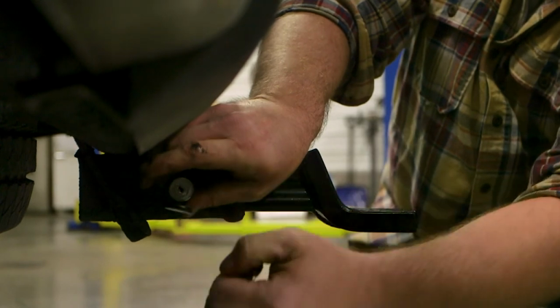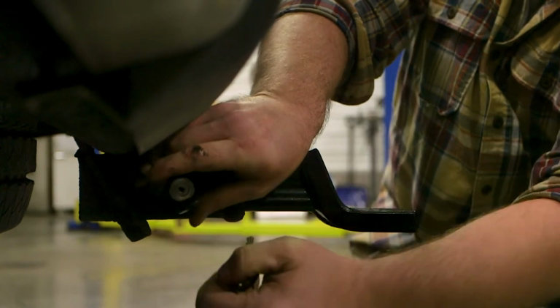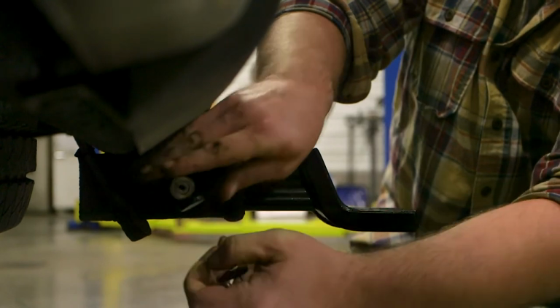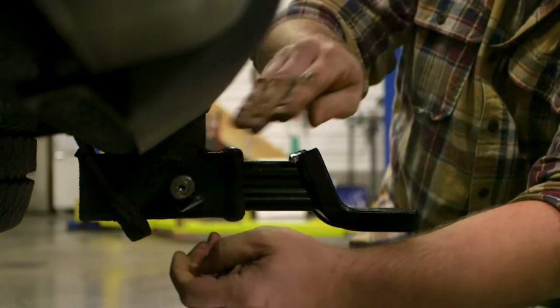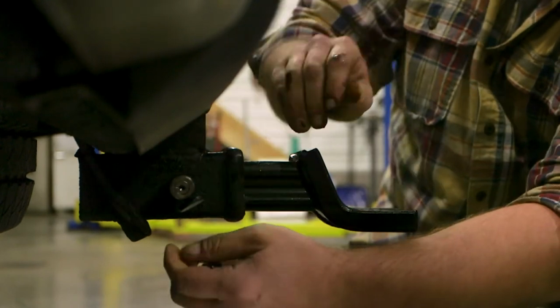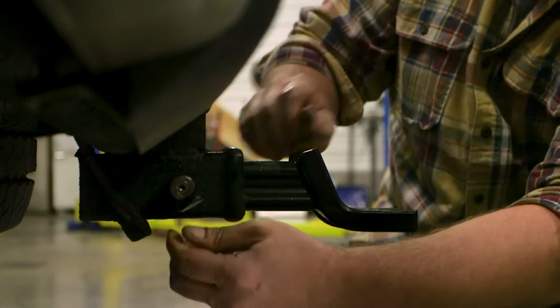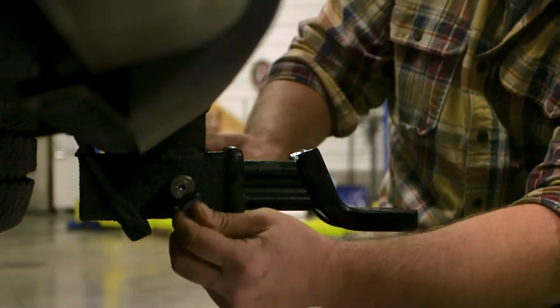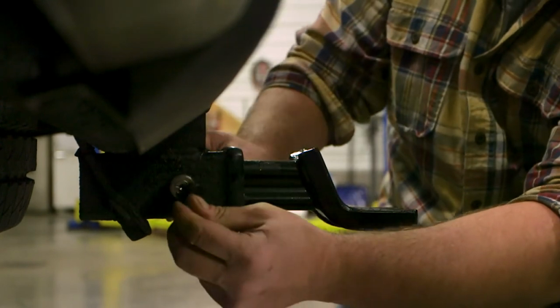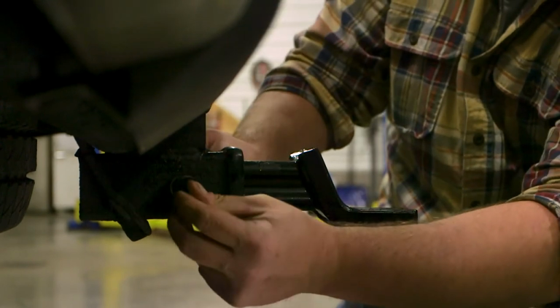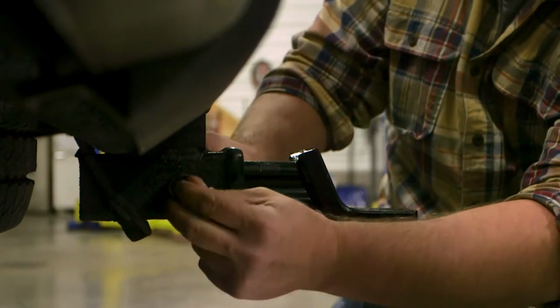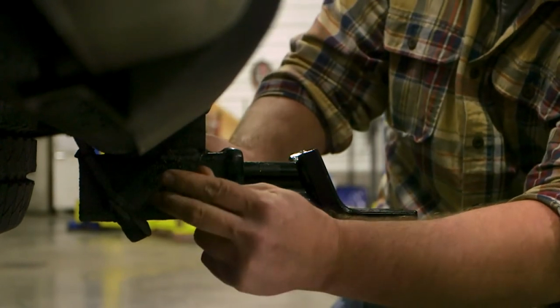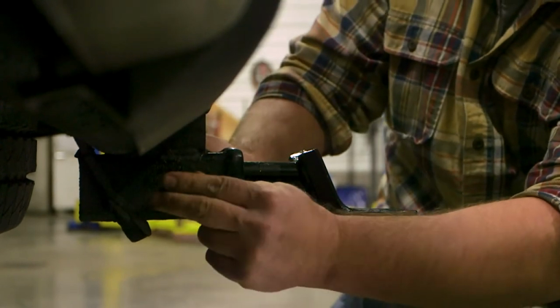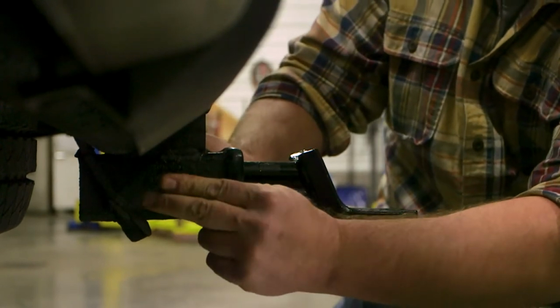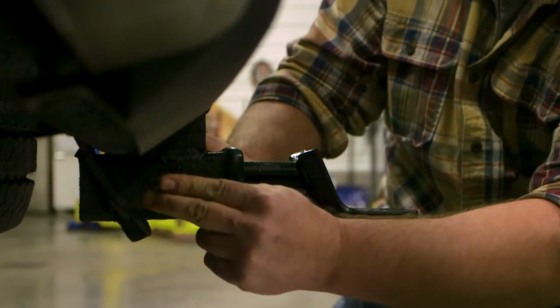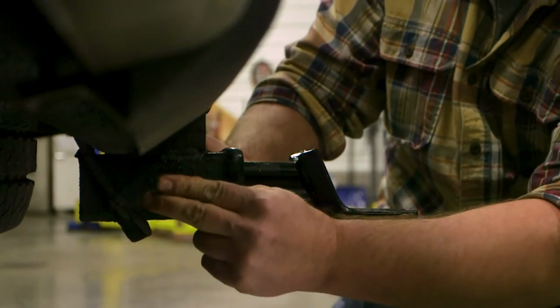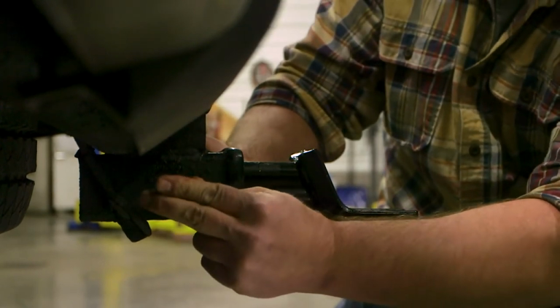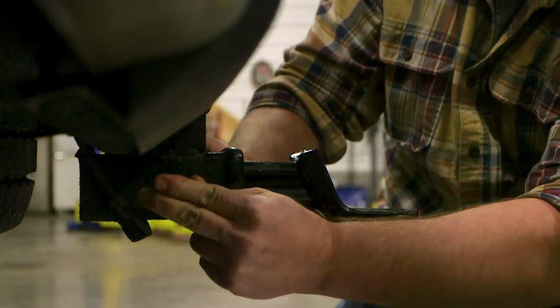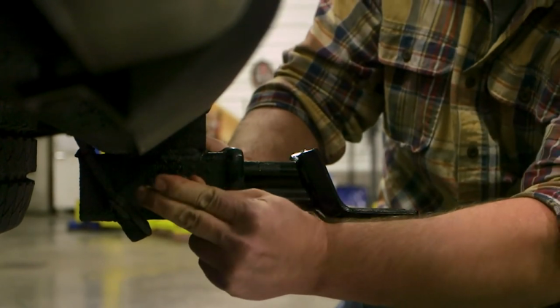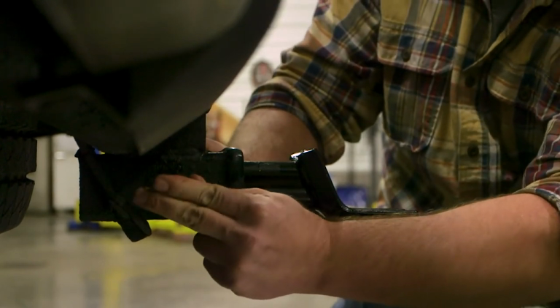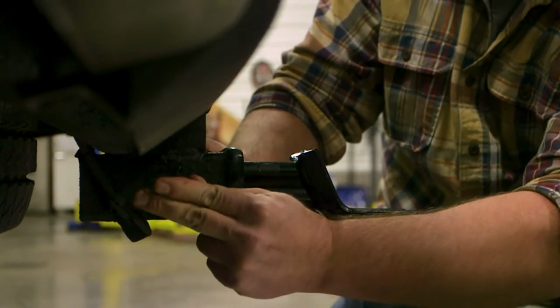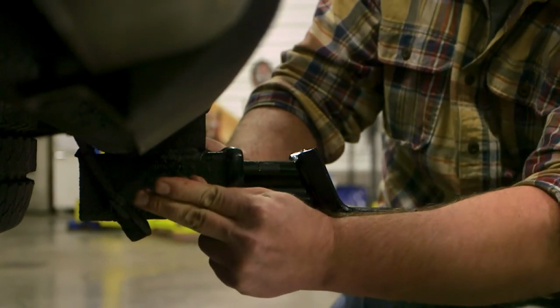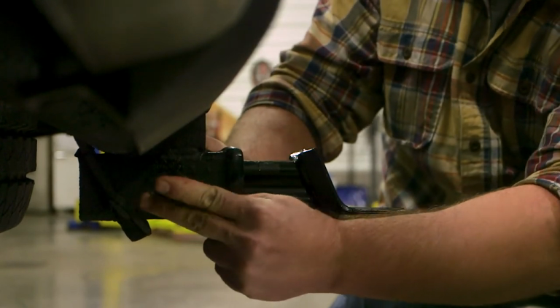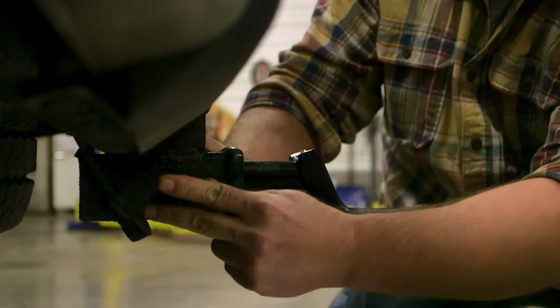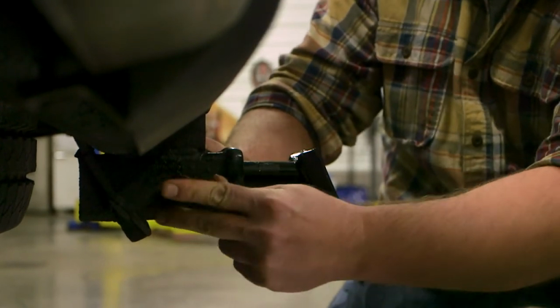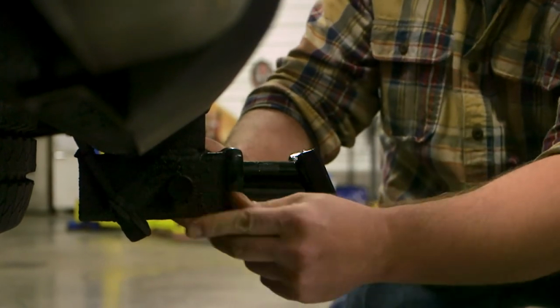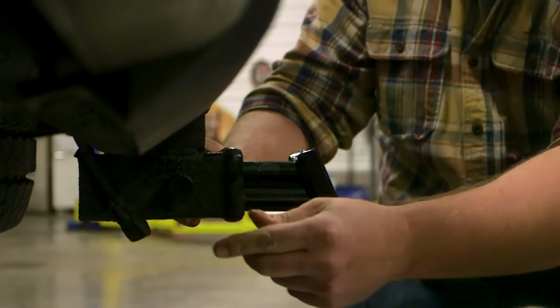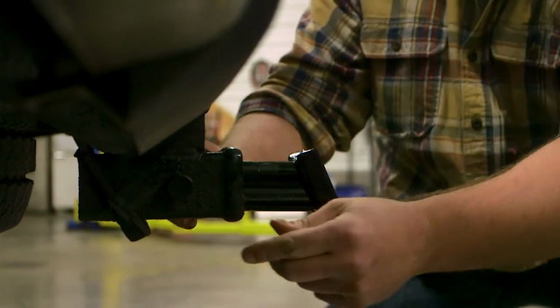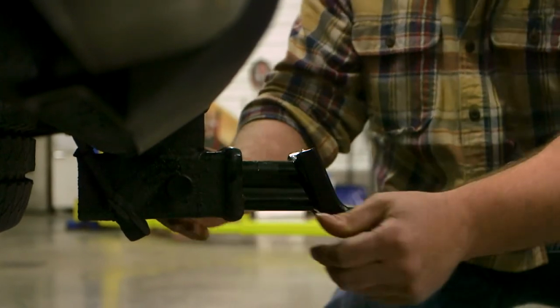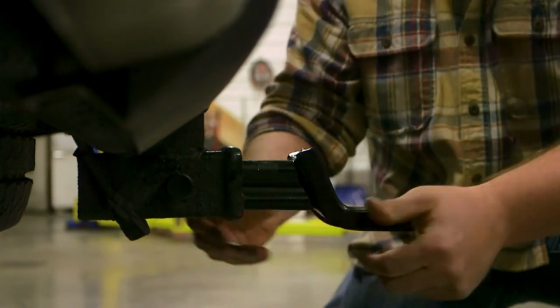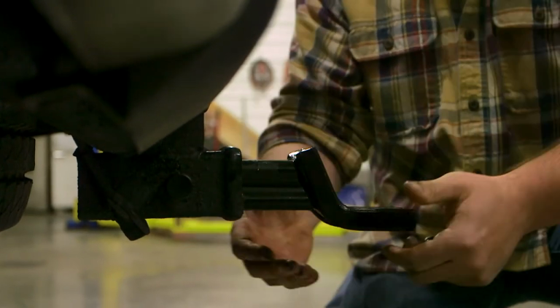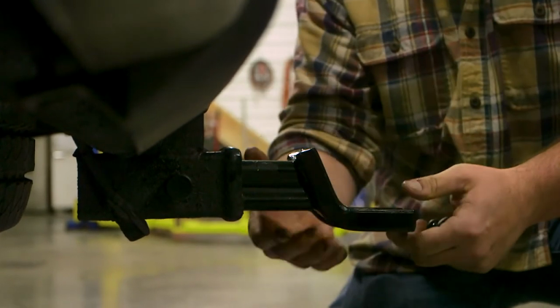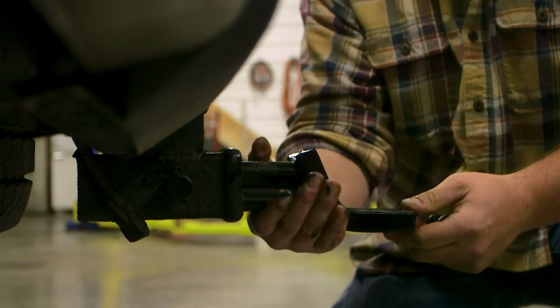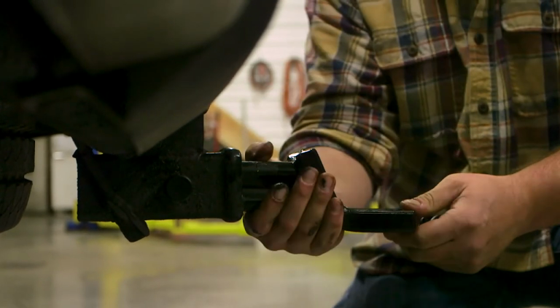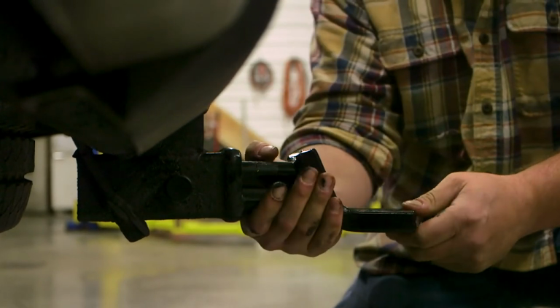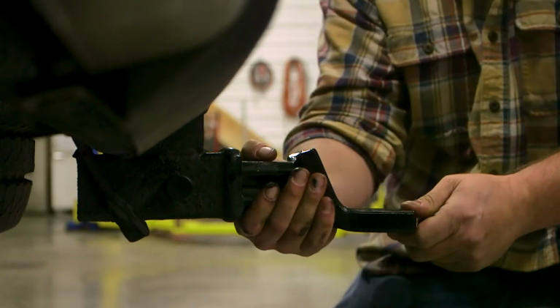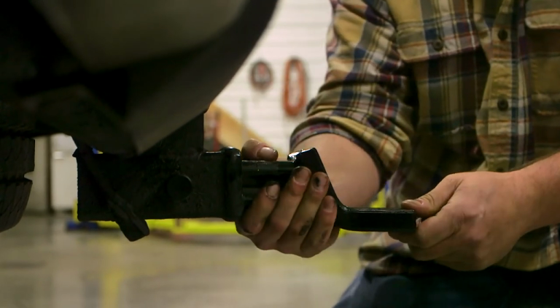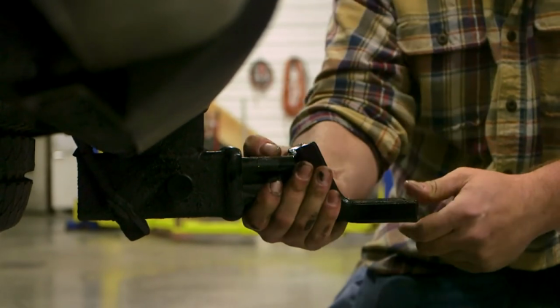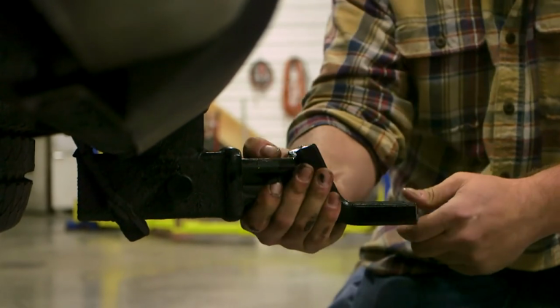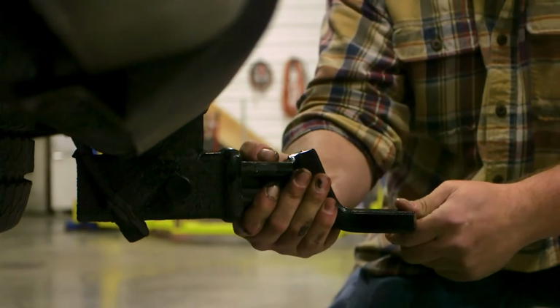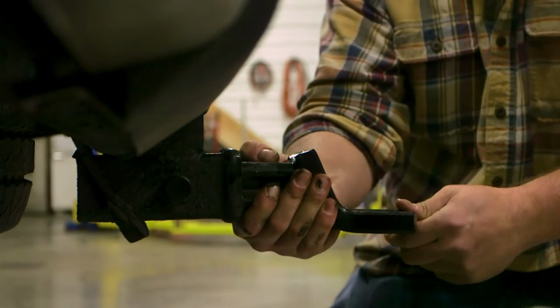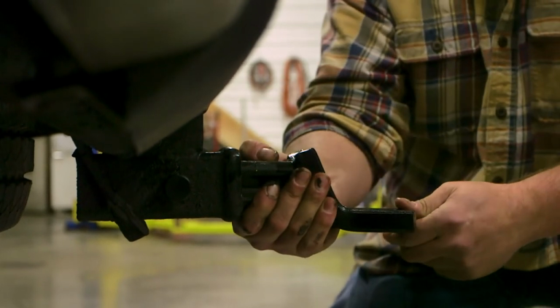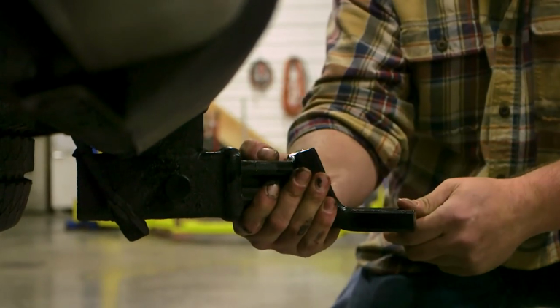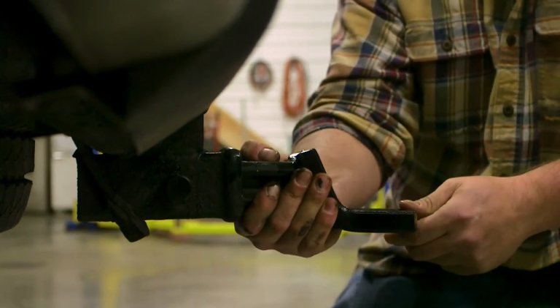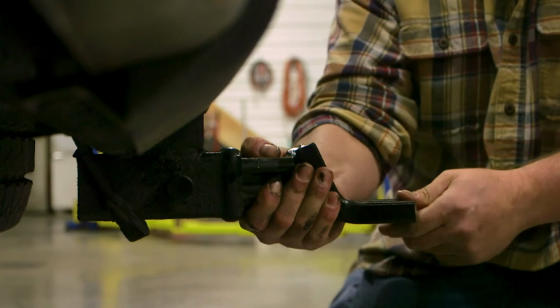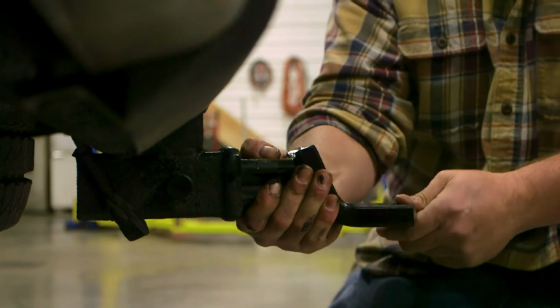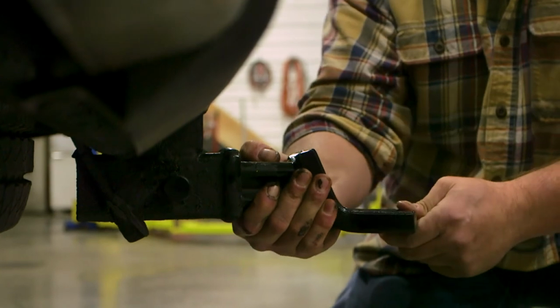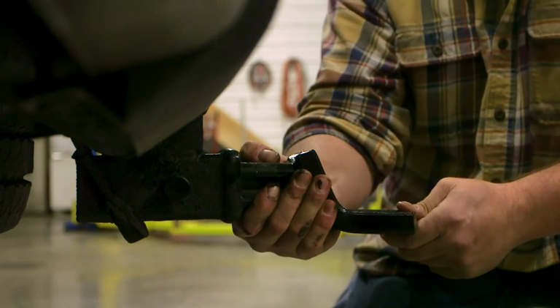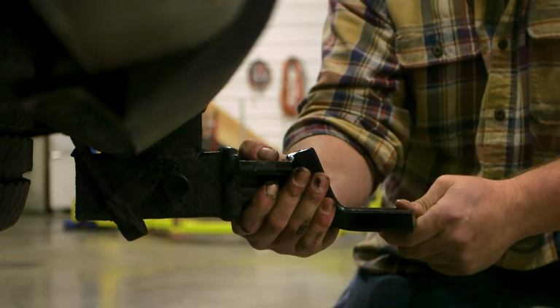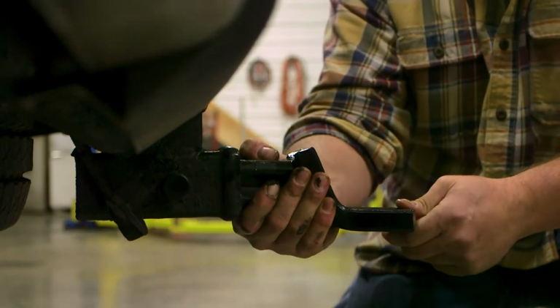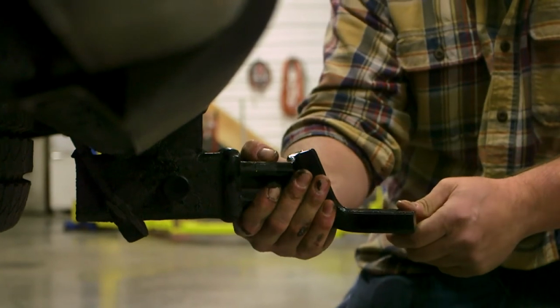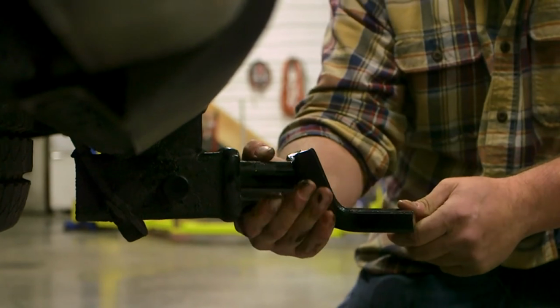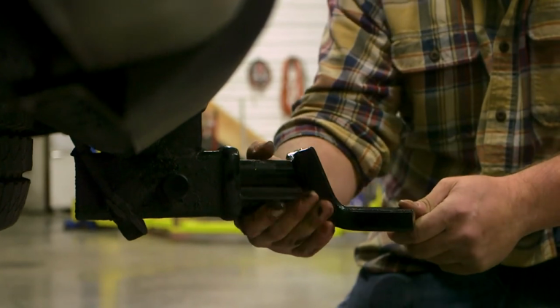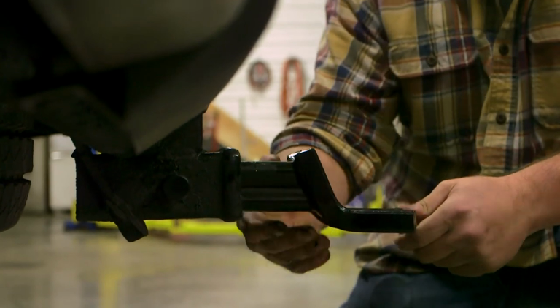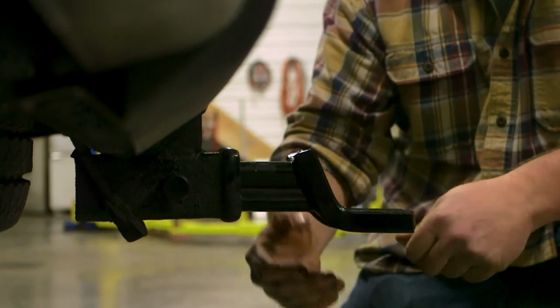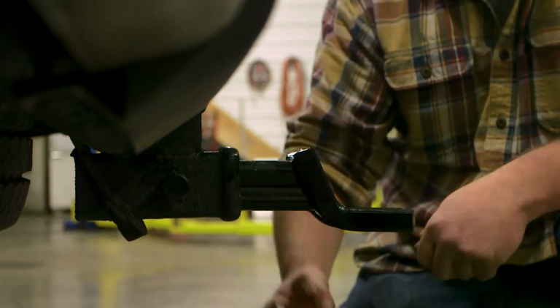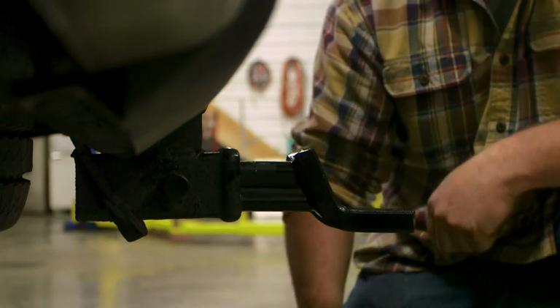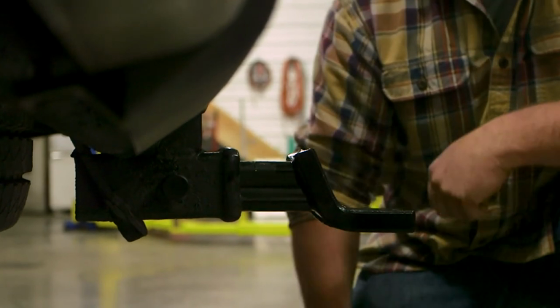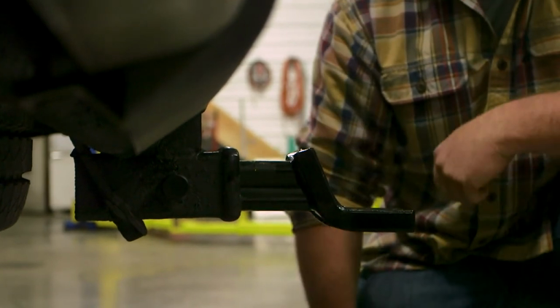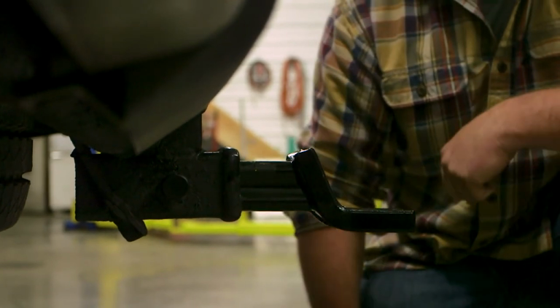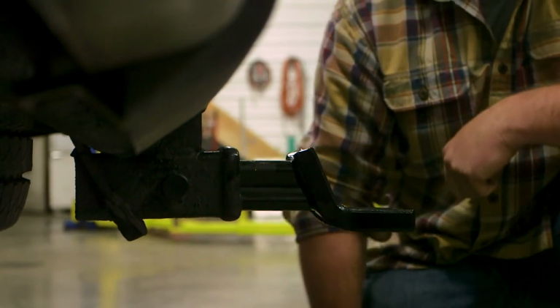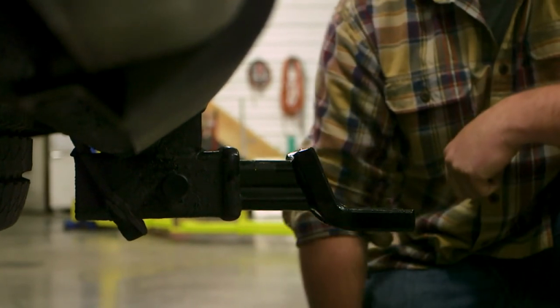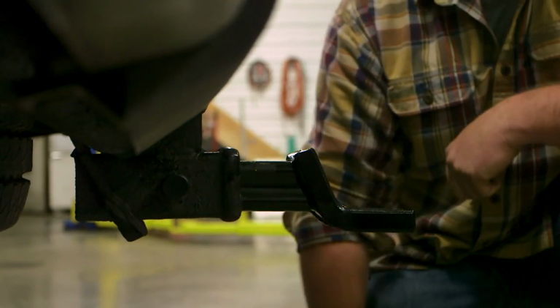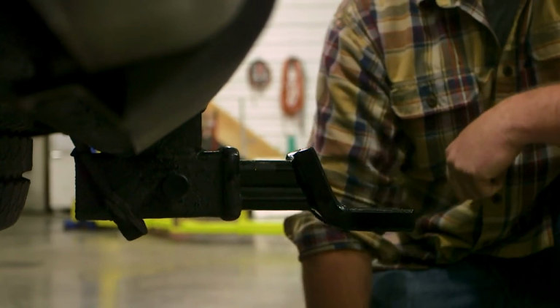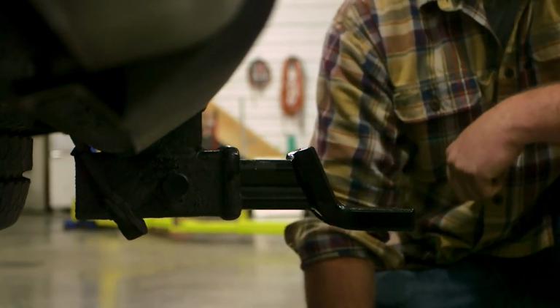Always be sure to store your keys in a safe place. Tuck on the ball mount to ensure it's securely attached to your vehicle.